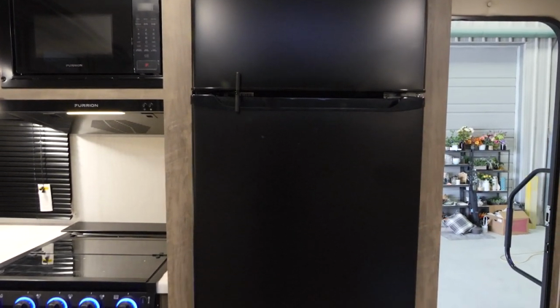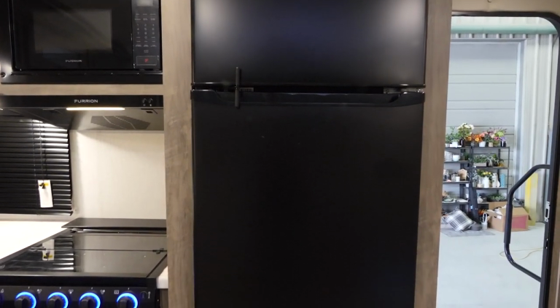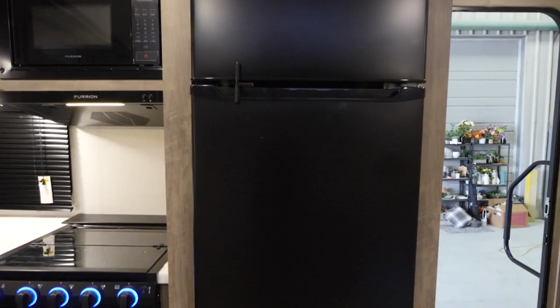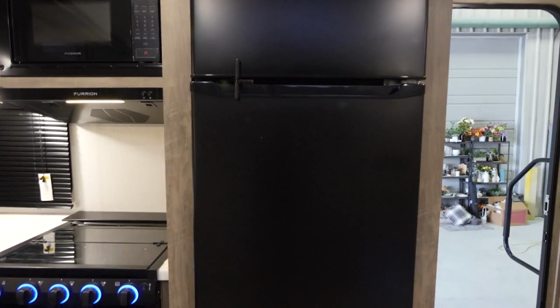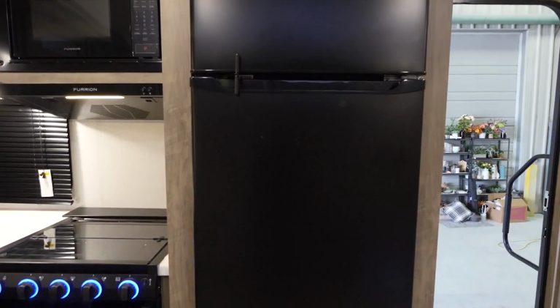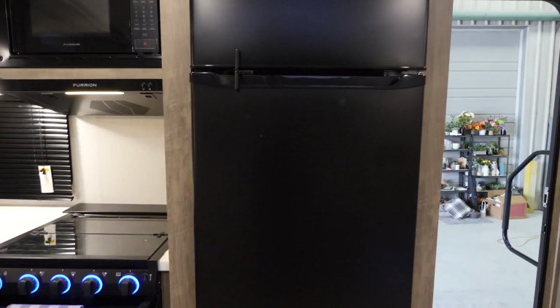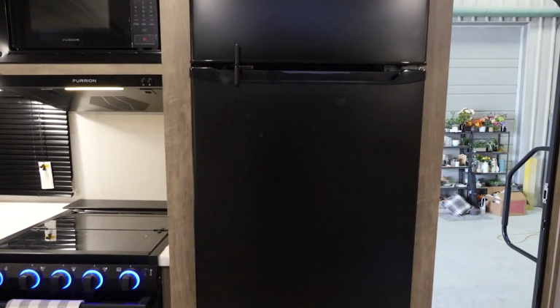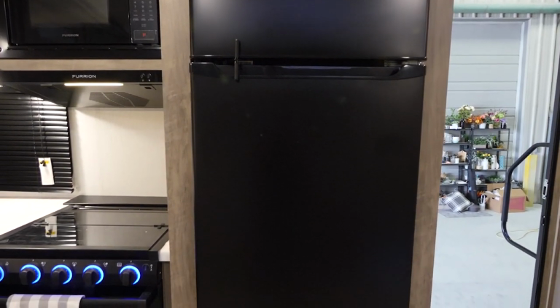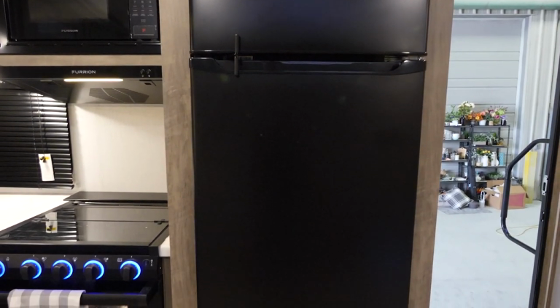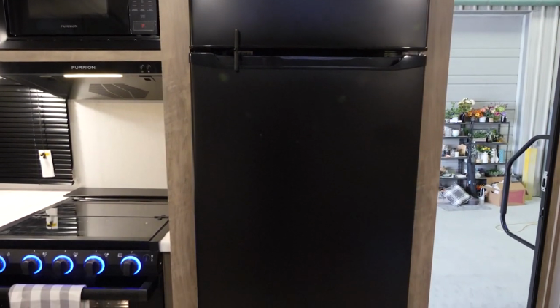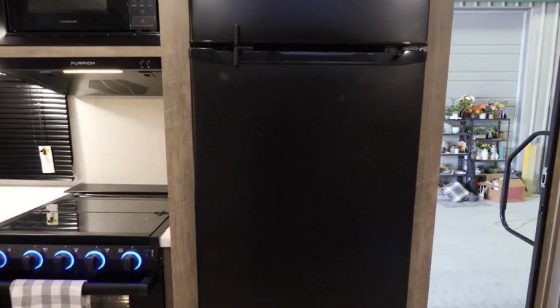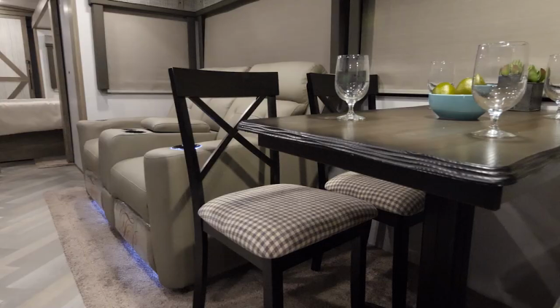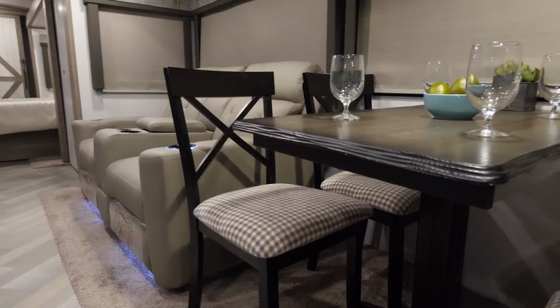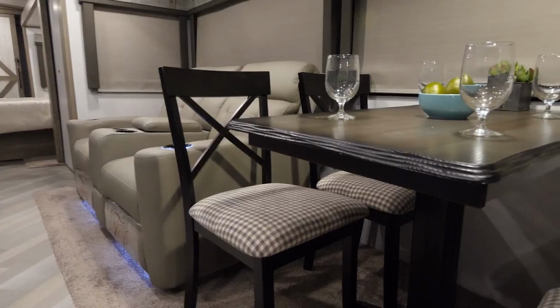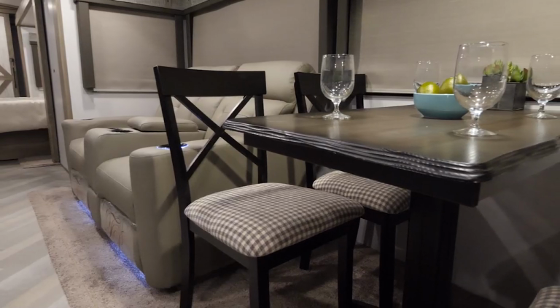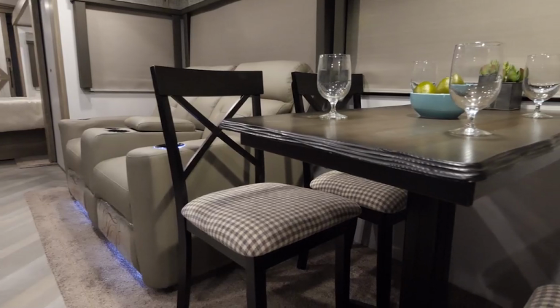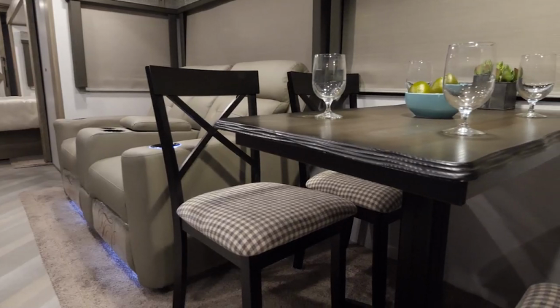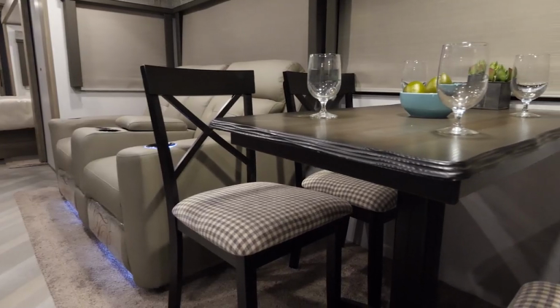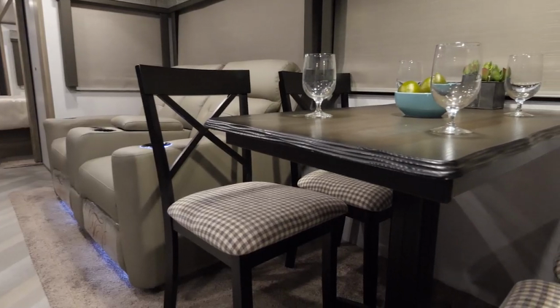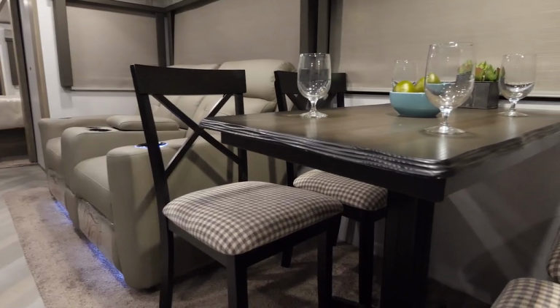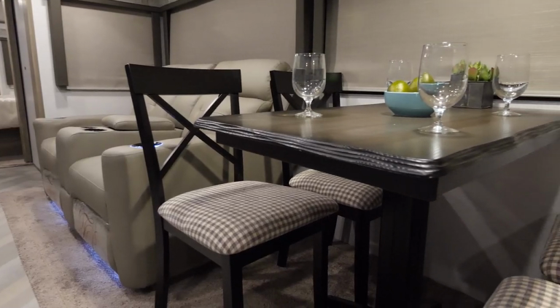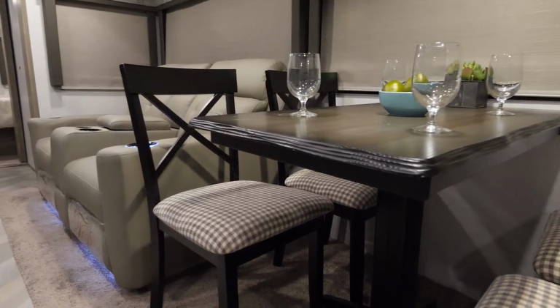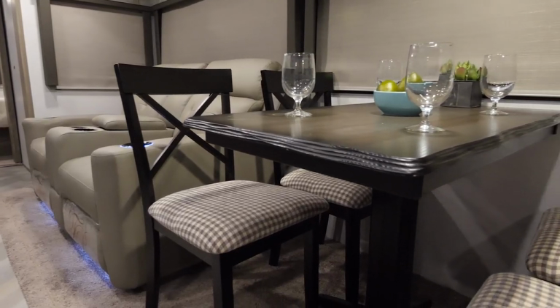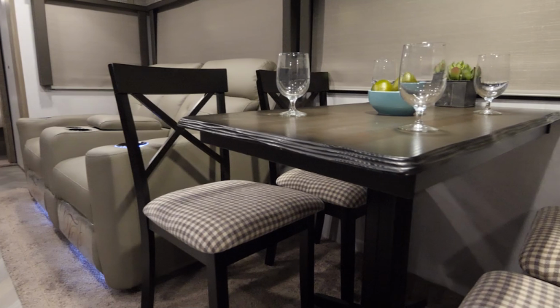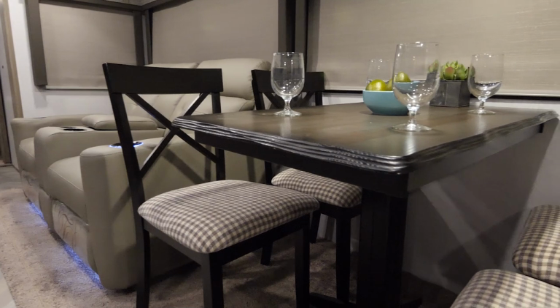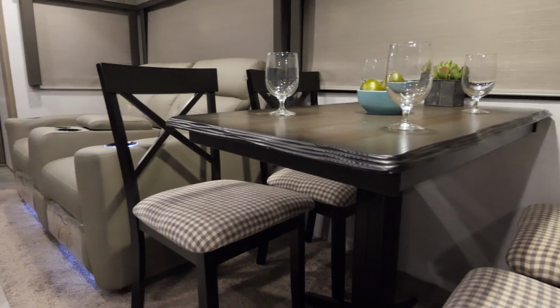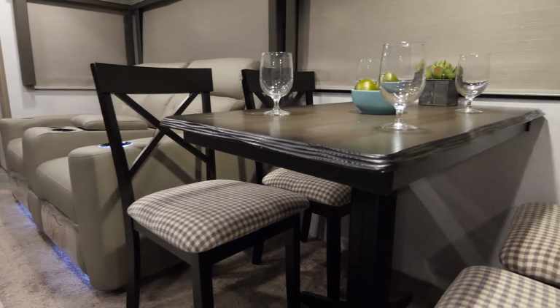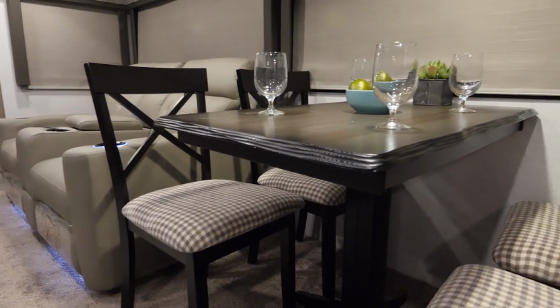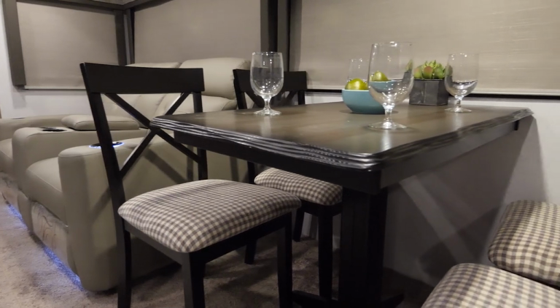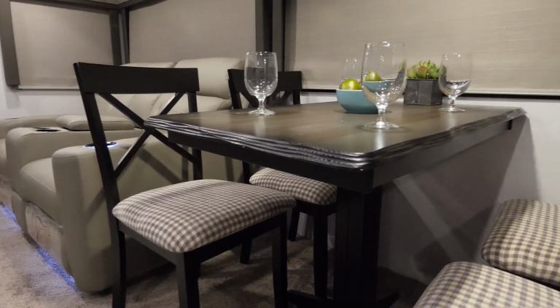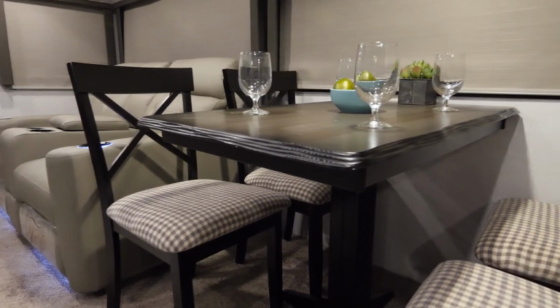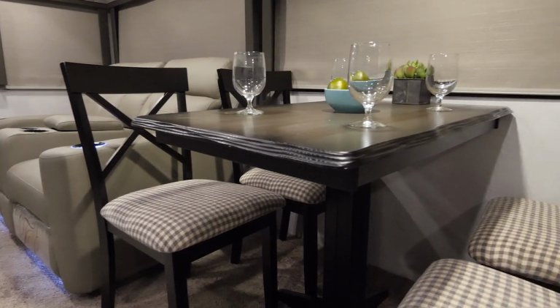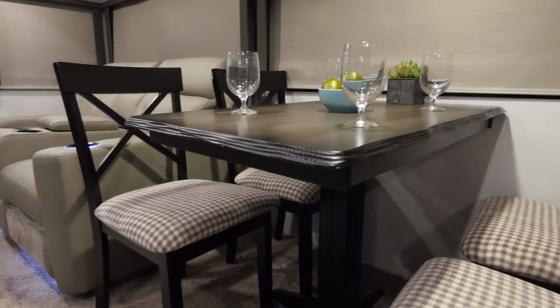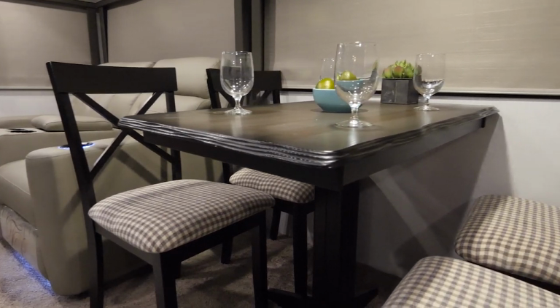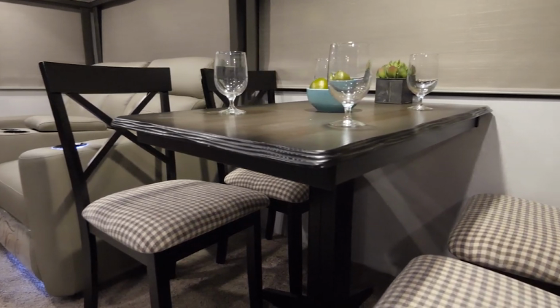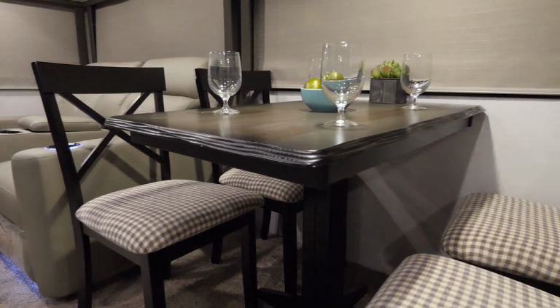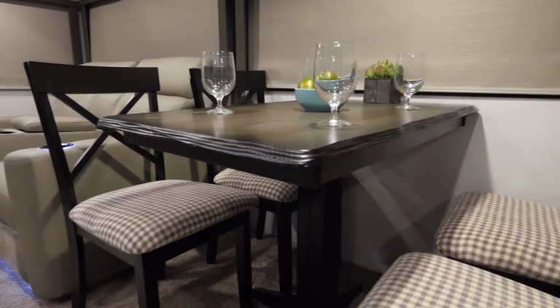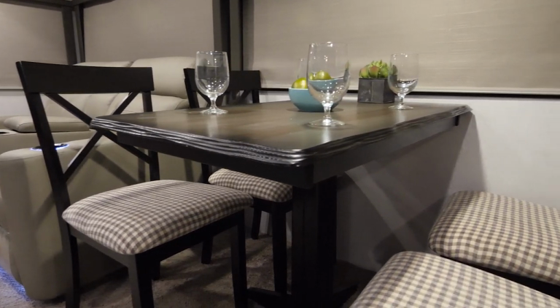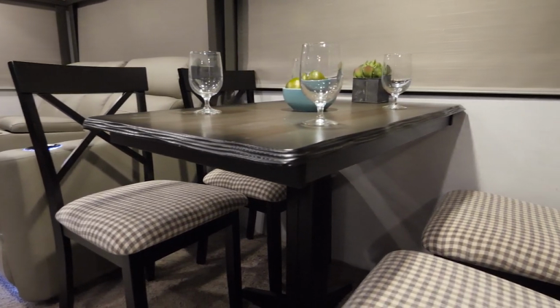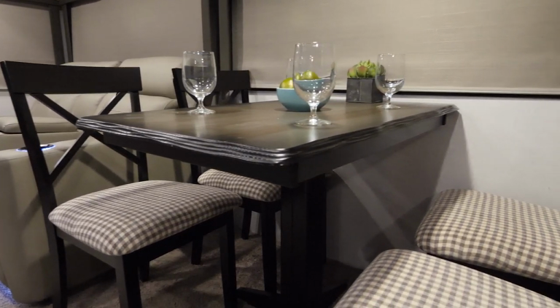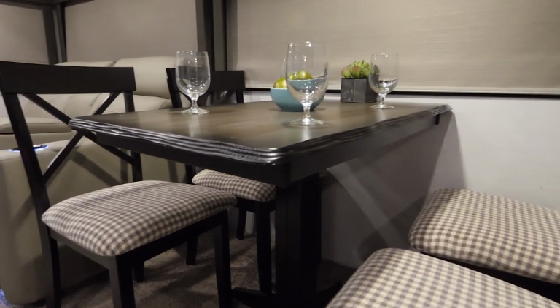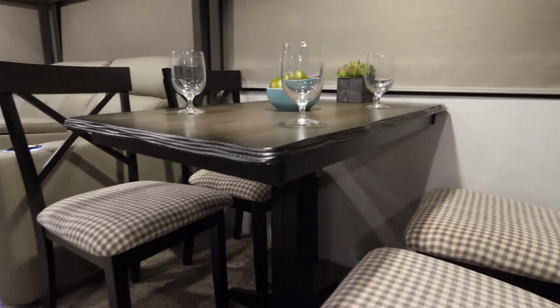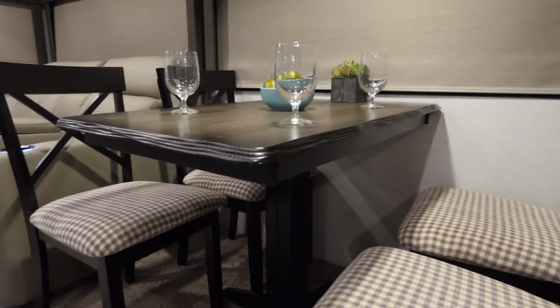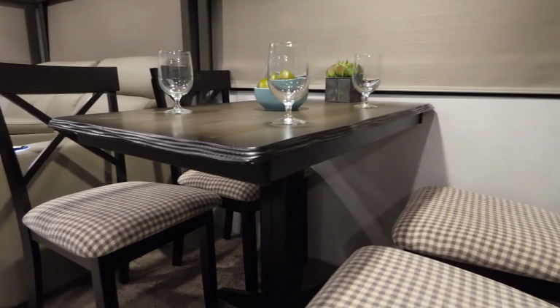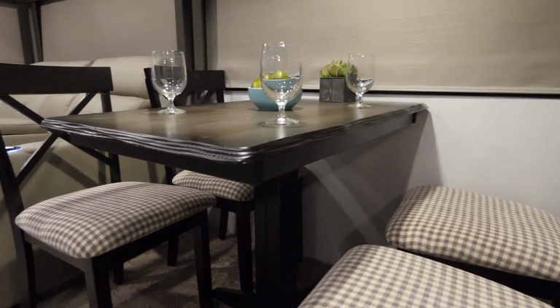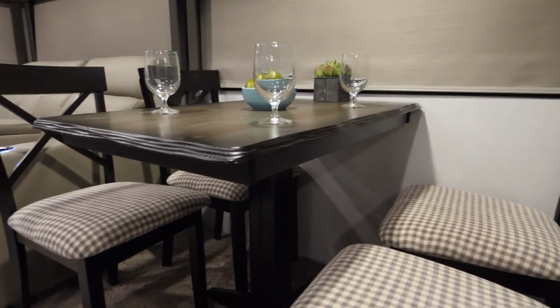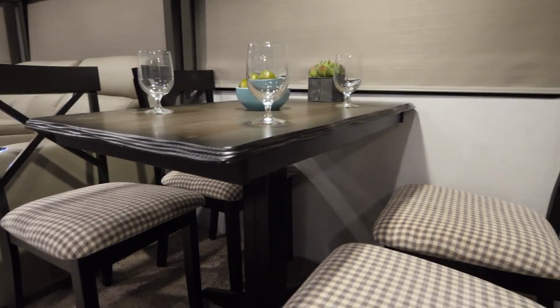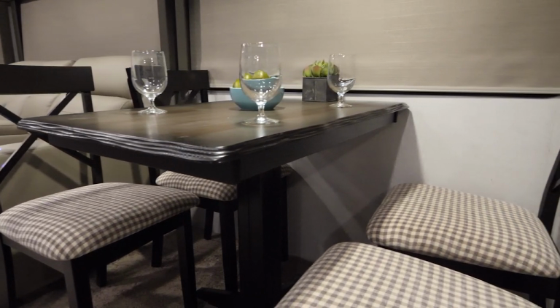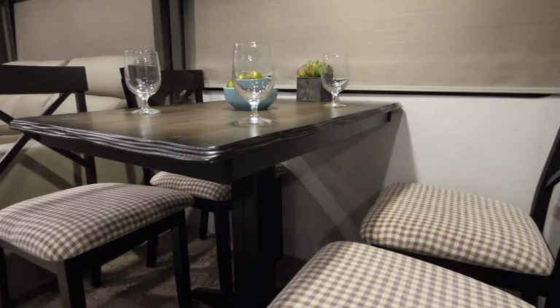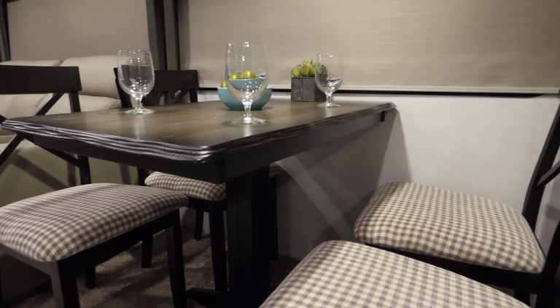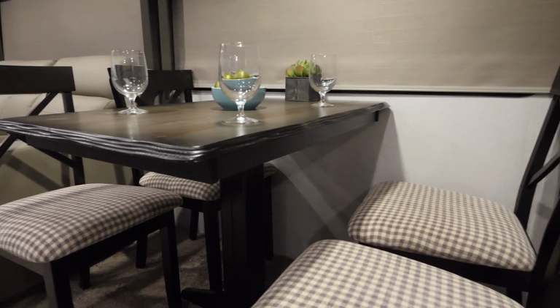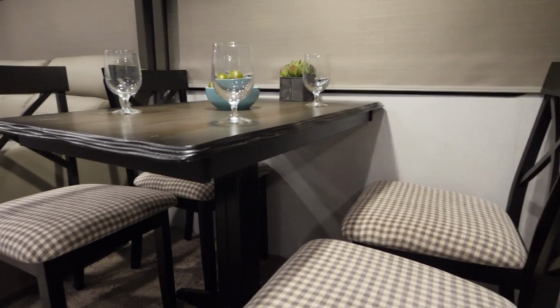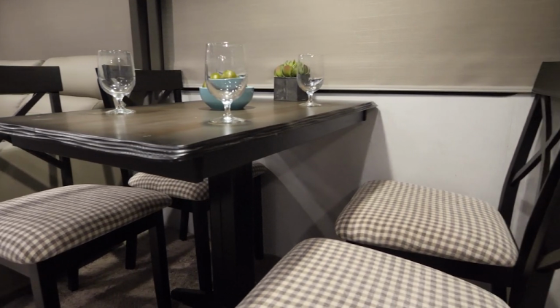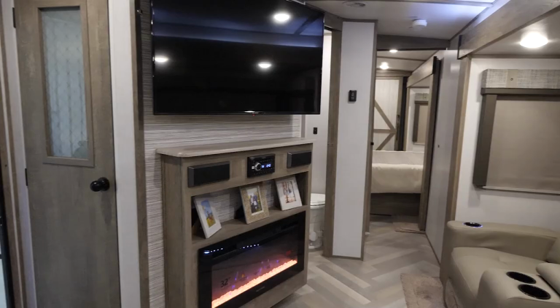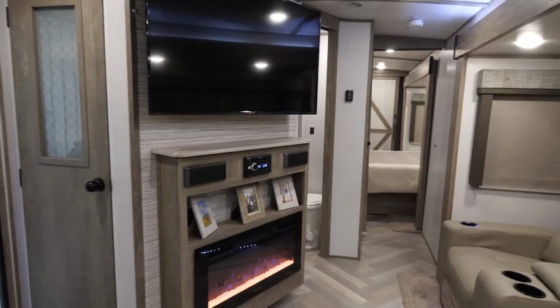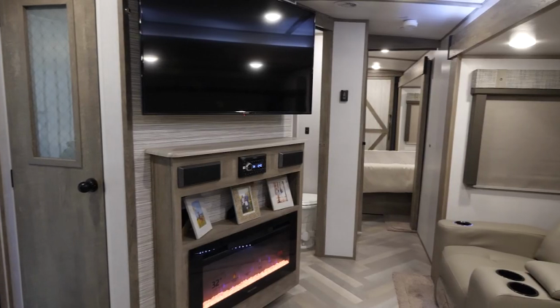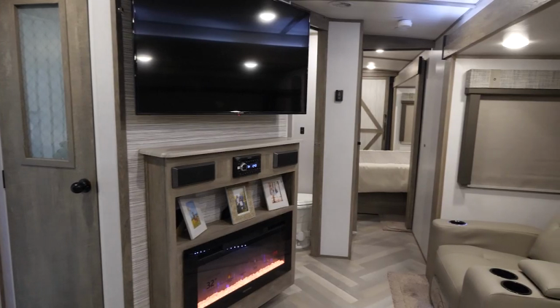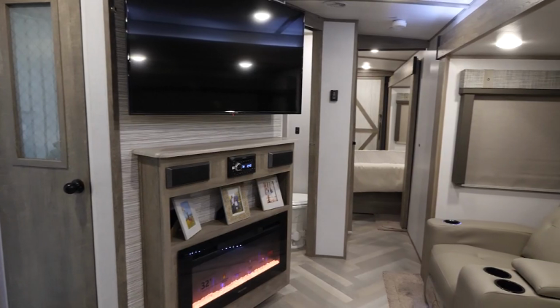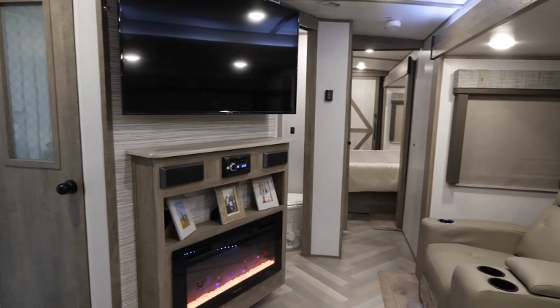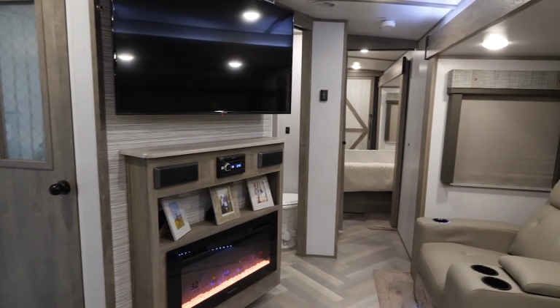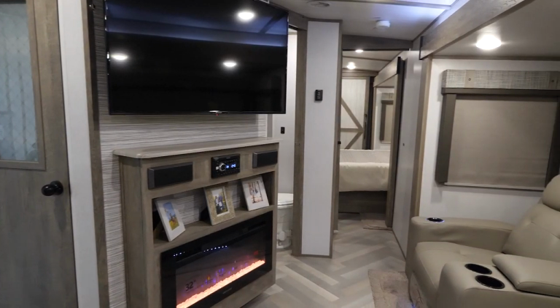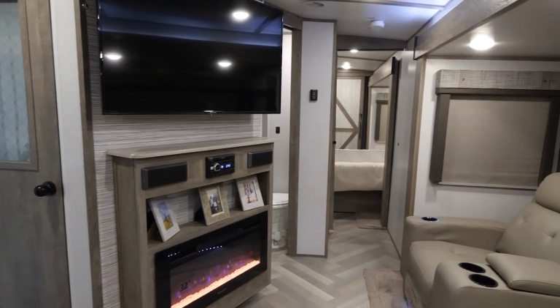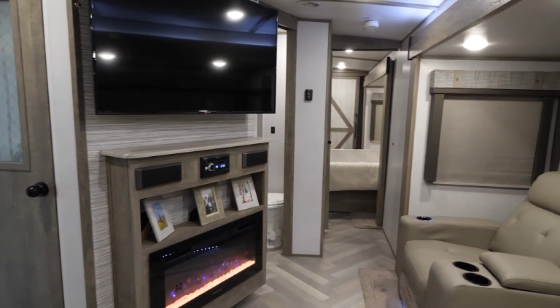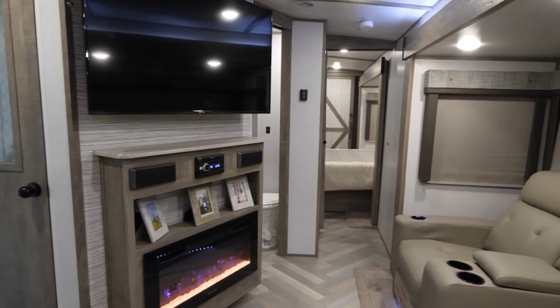Right beside the stove you're going to have the black 10.7 cubic foot refrigerator, and right across from that you've got your freestanding dinette with four chairs.